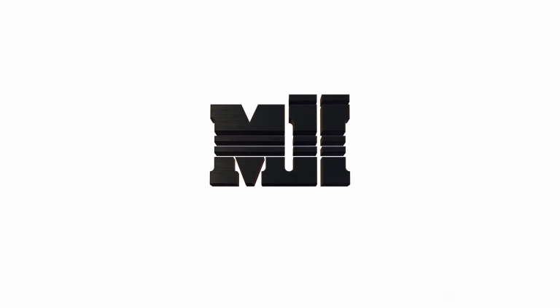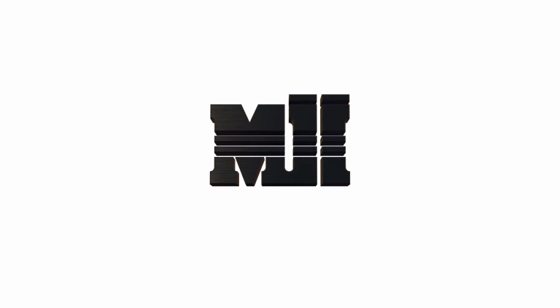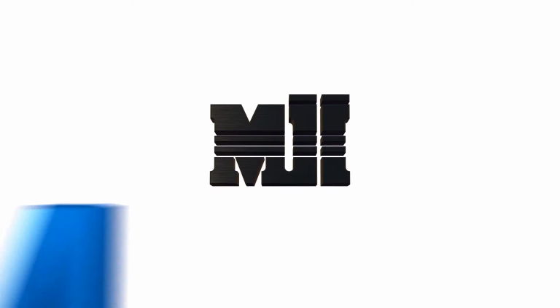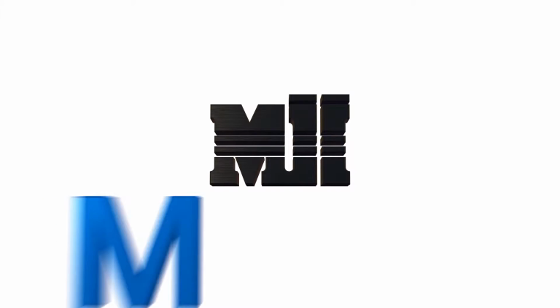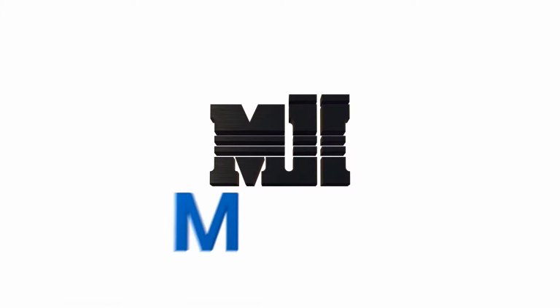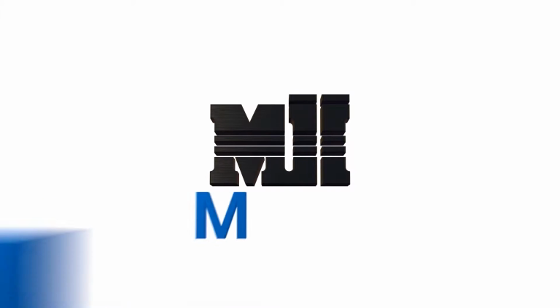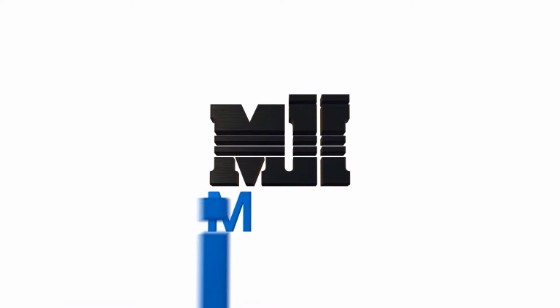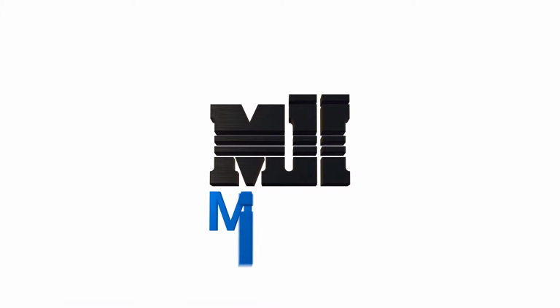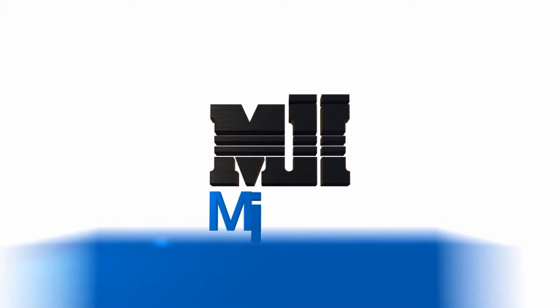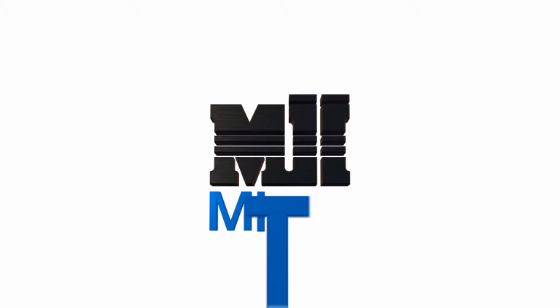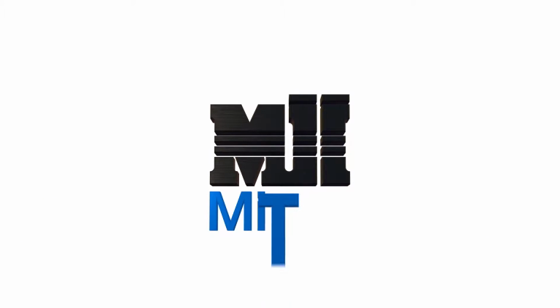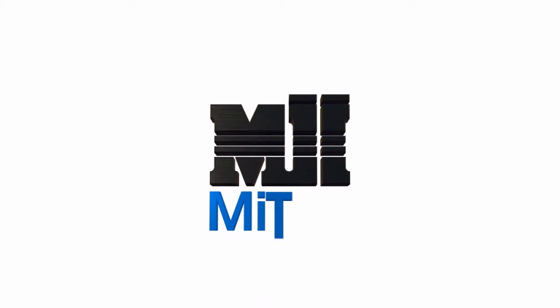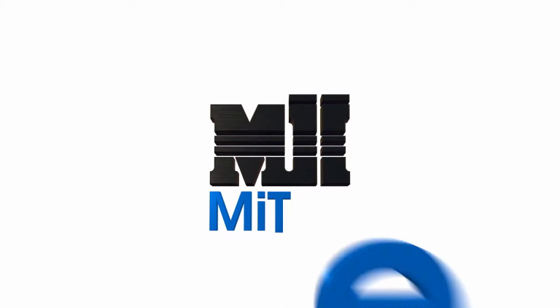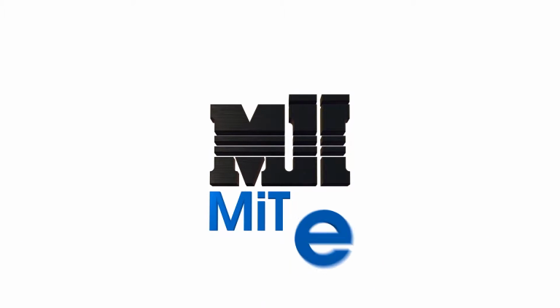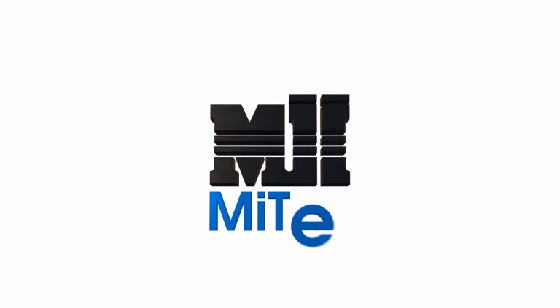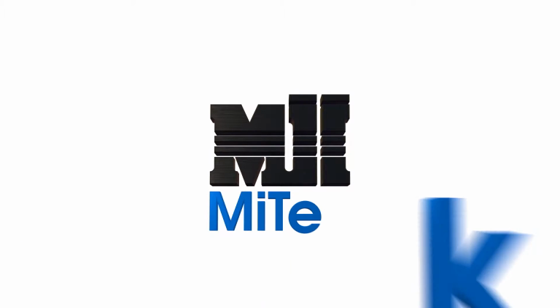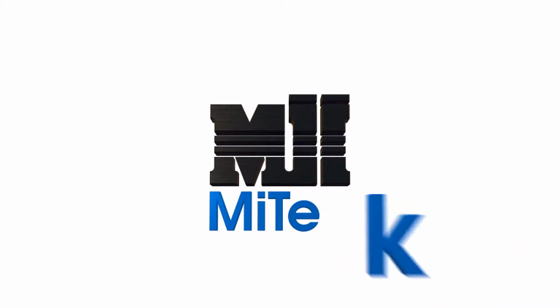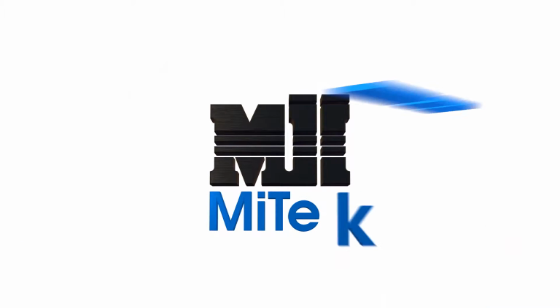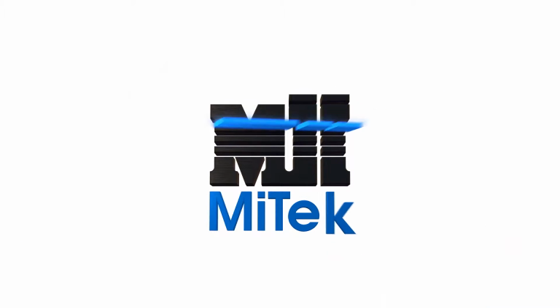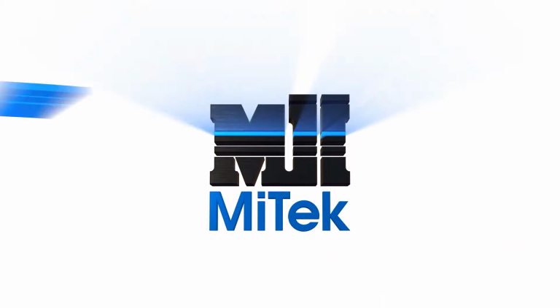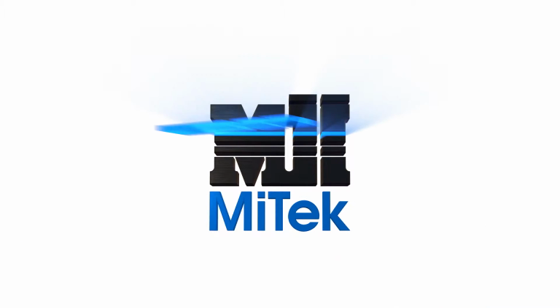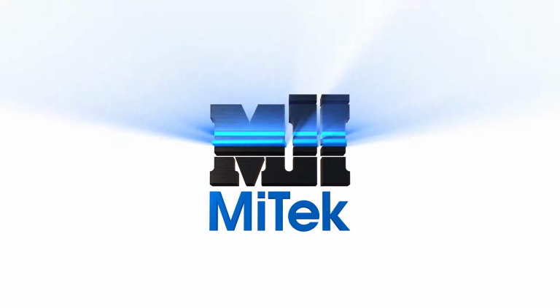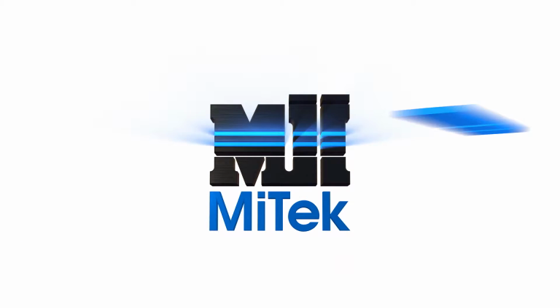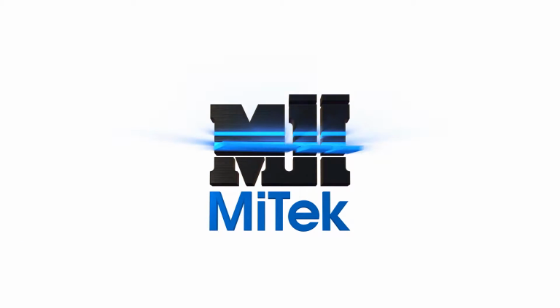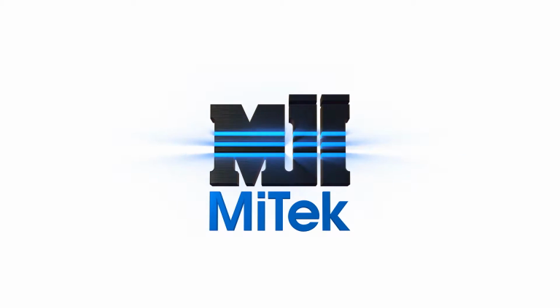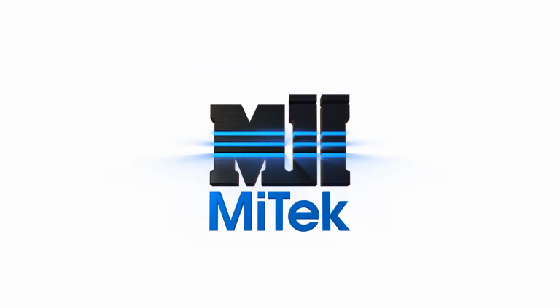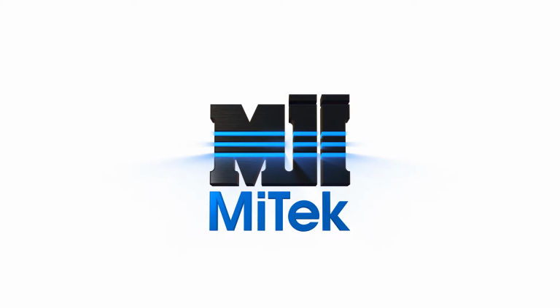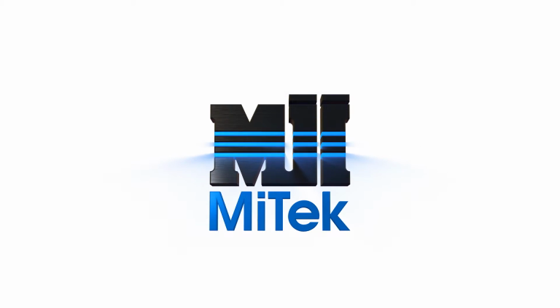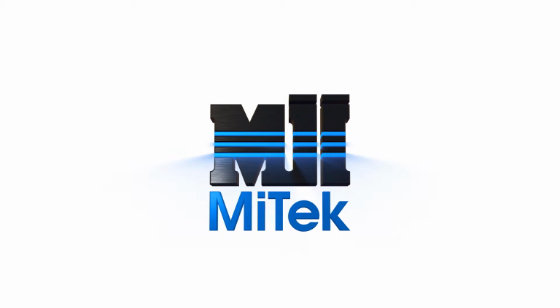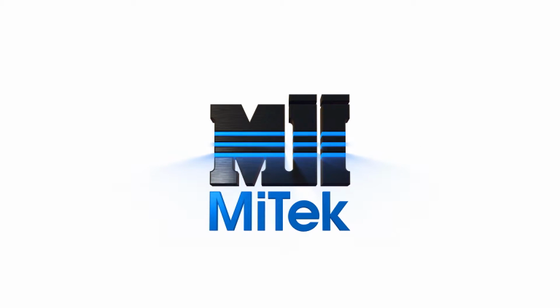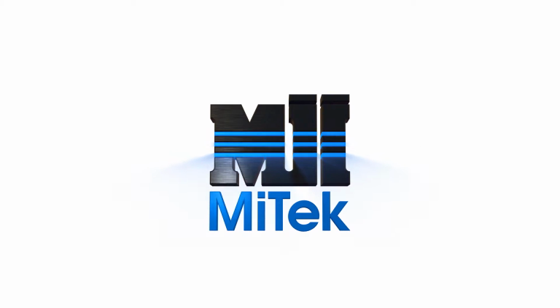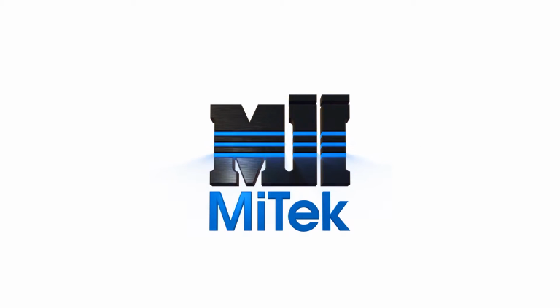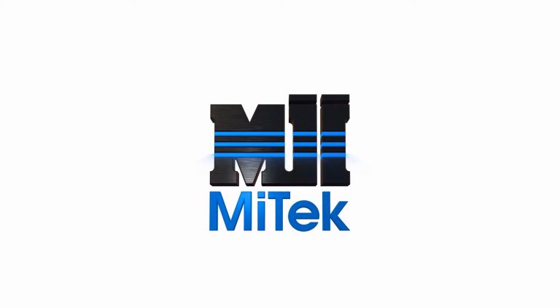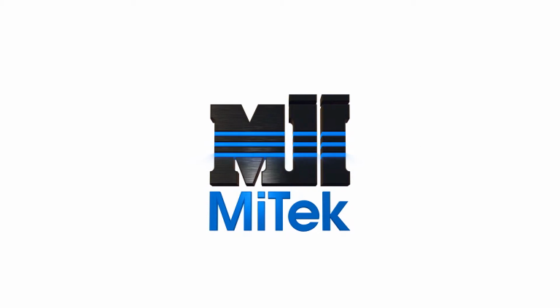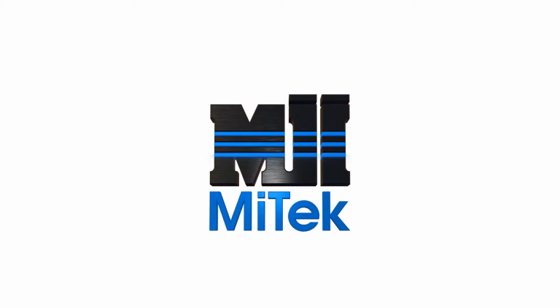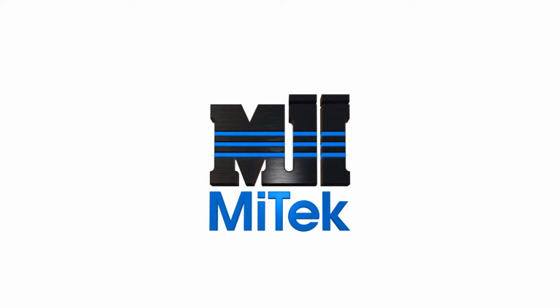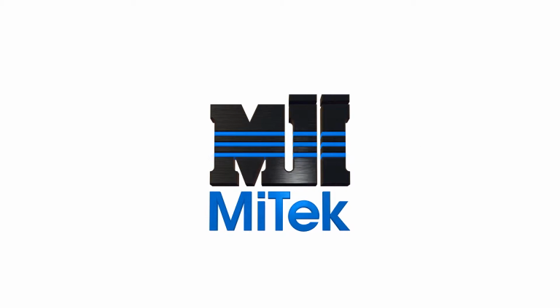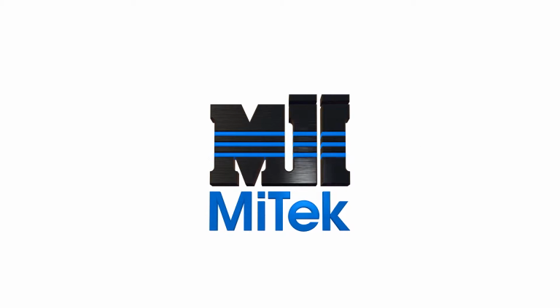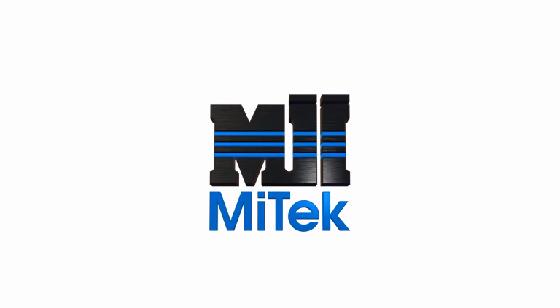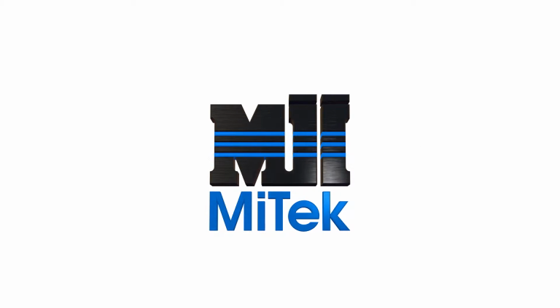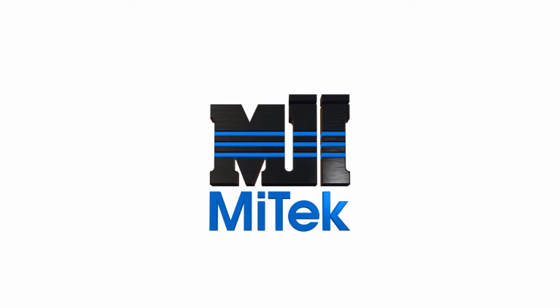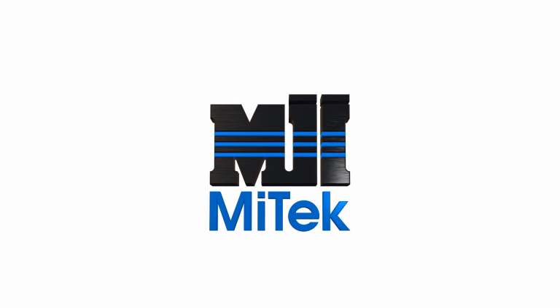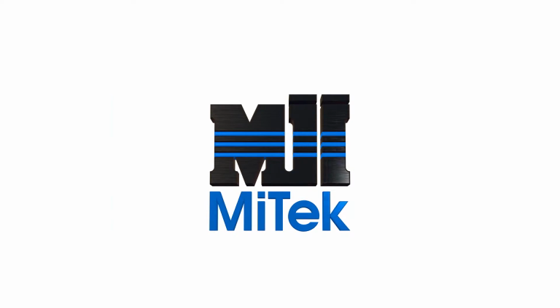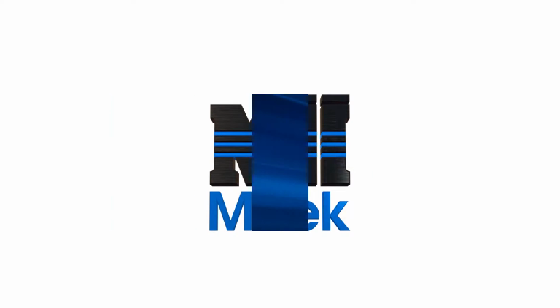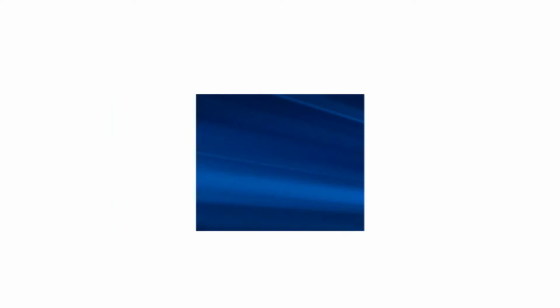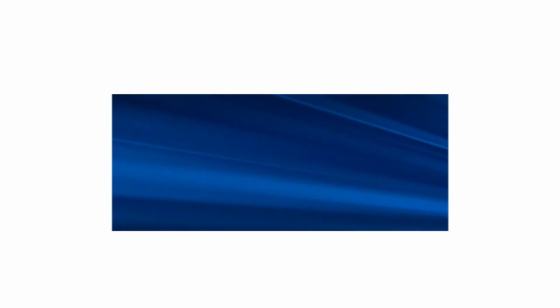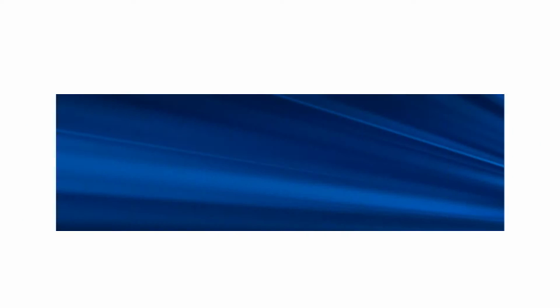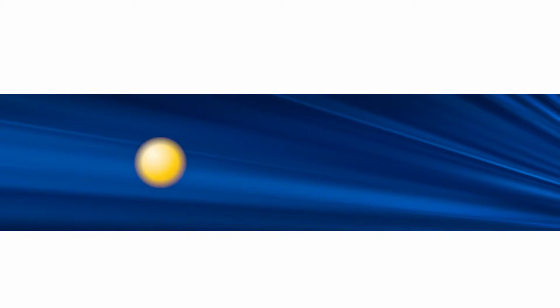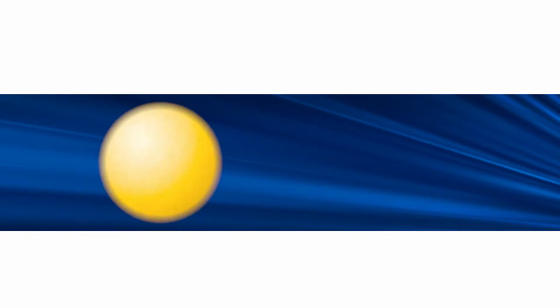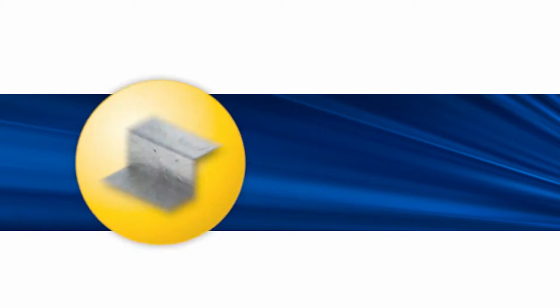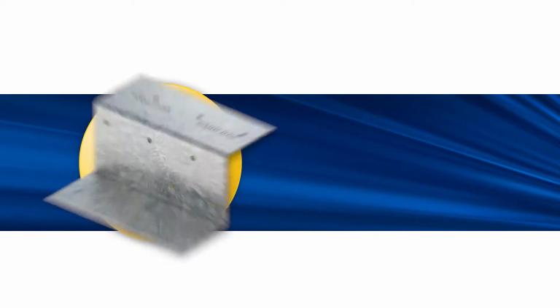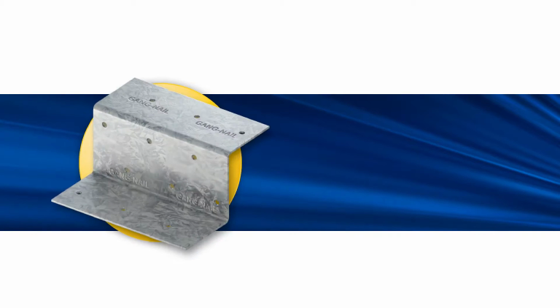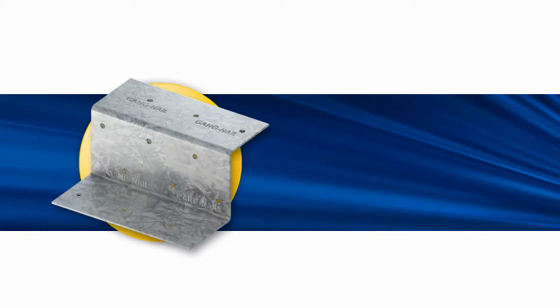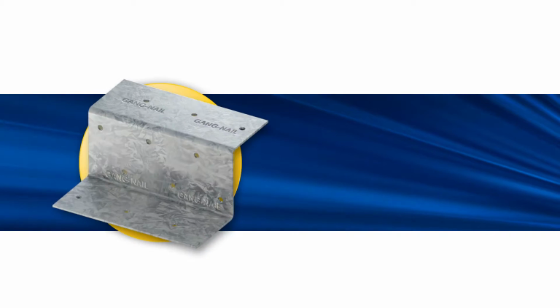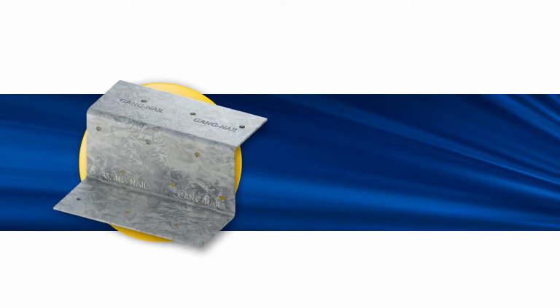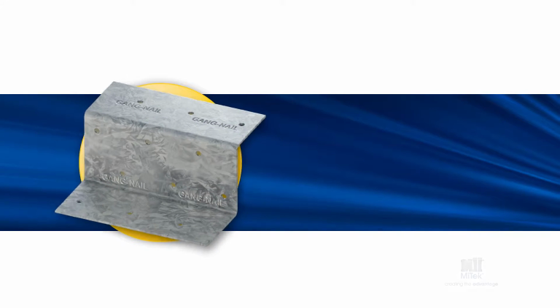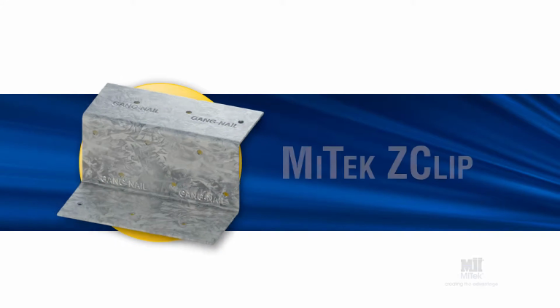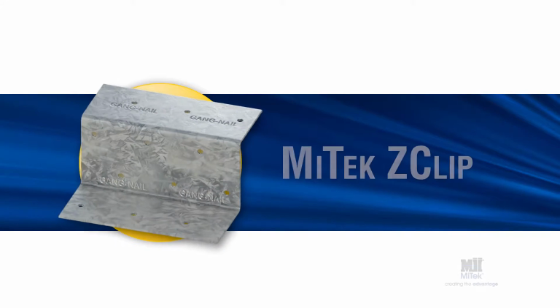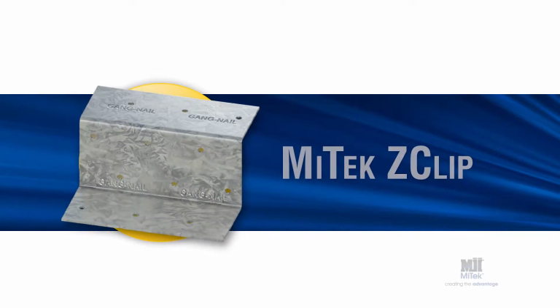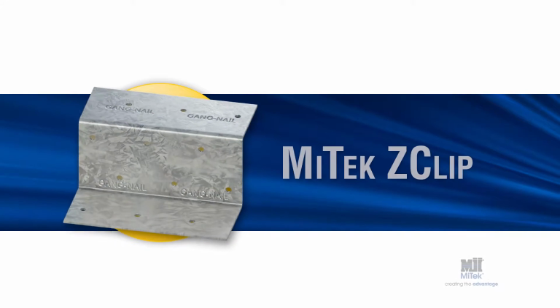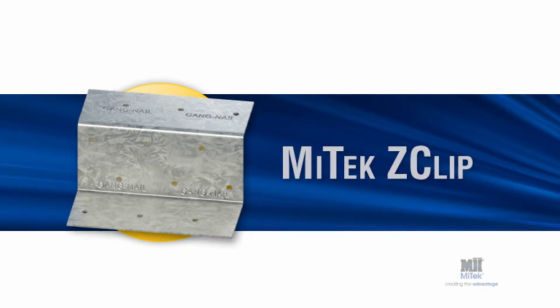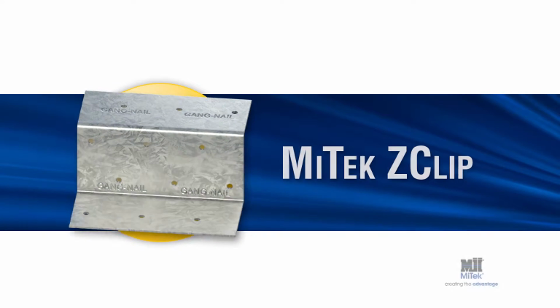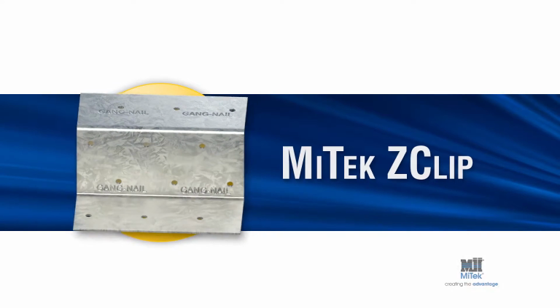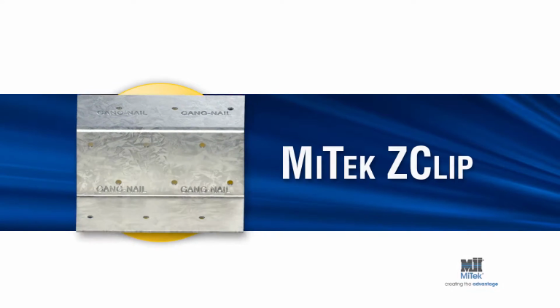Welcome to another MyTek Engineered Building Products Demonstration. MyTek's Z-Clip.